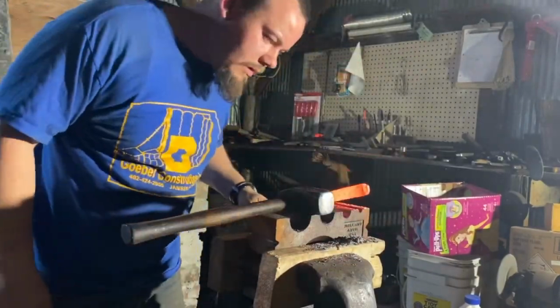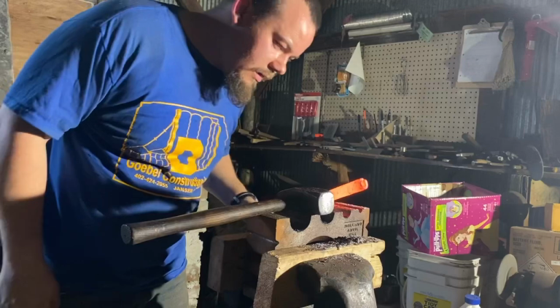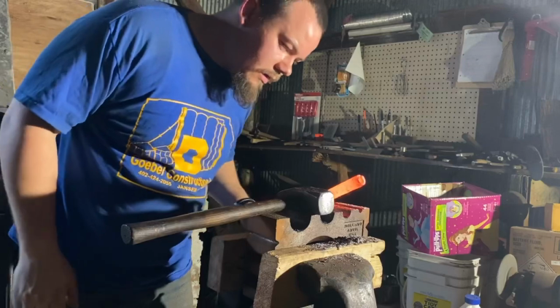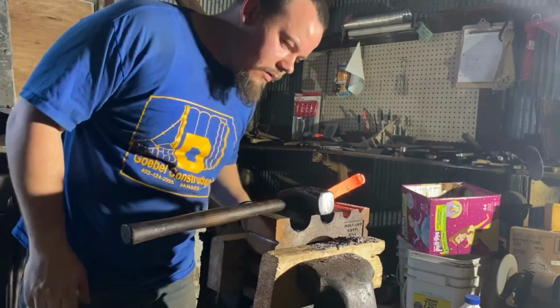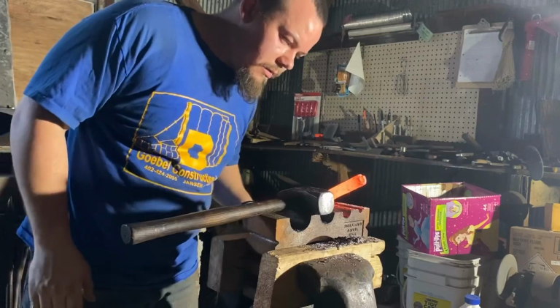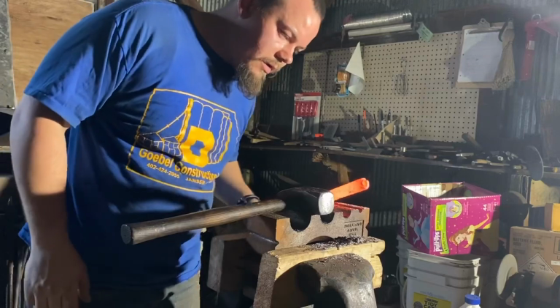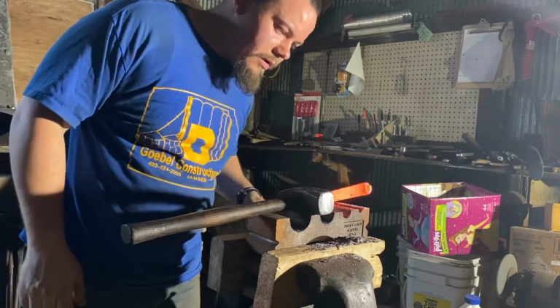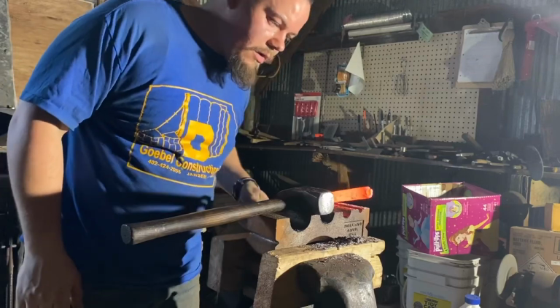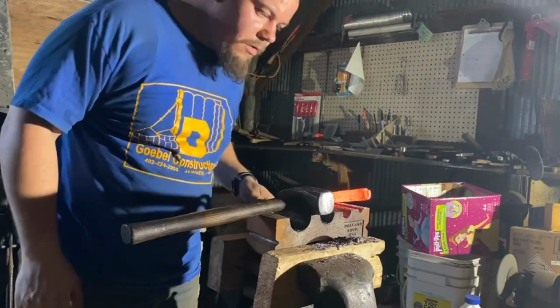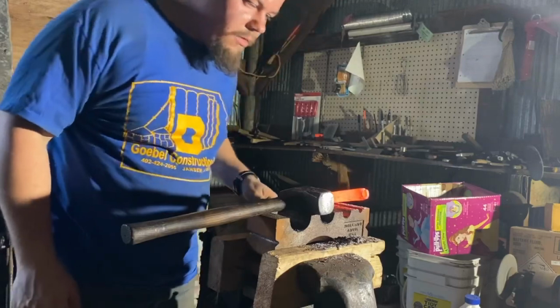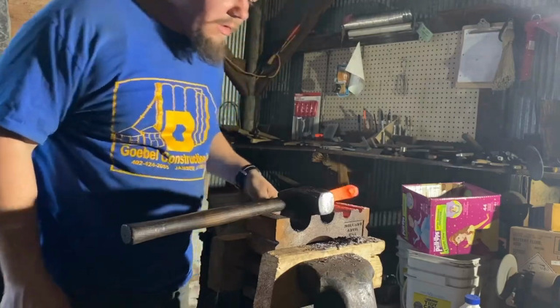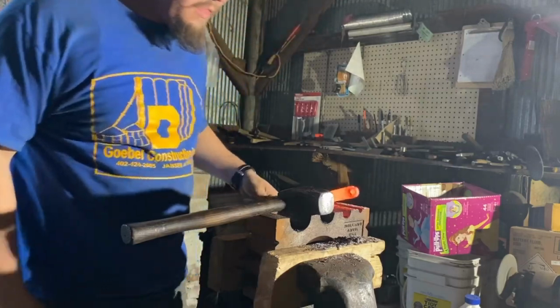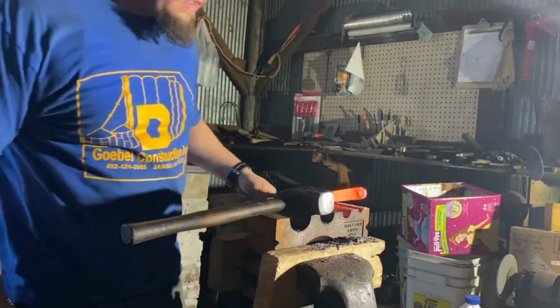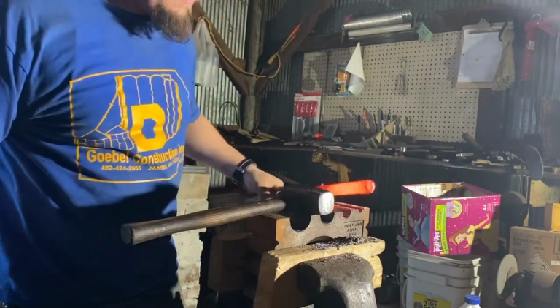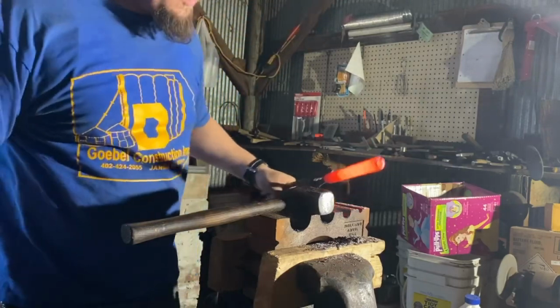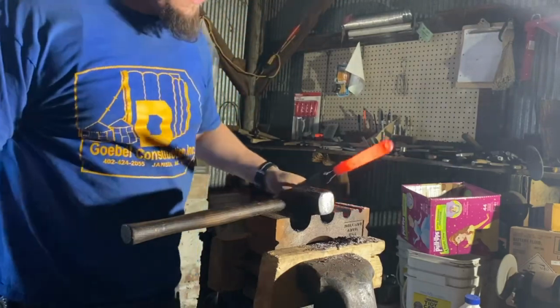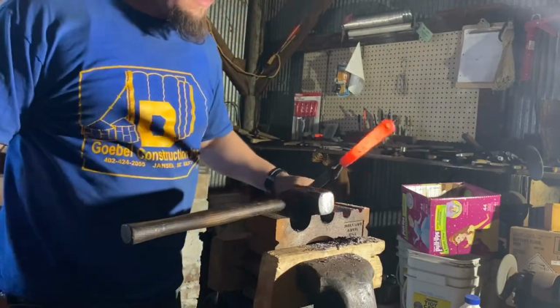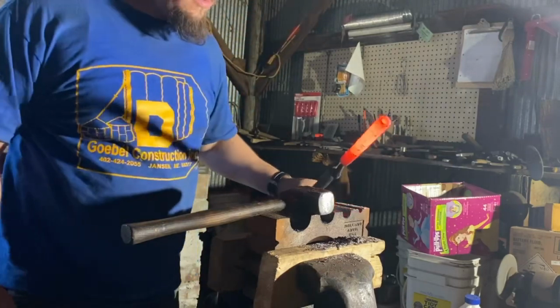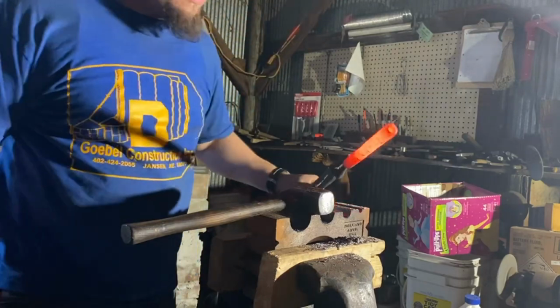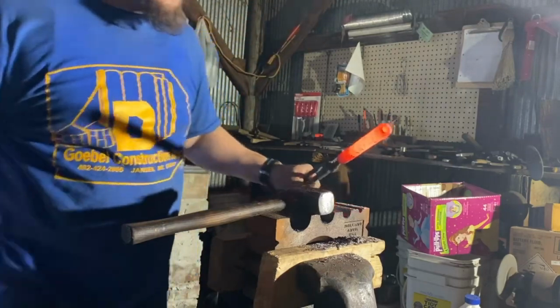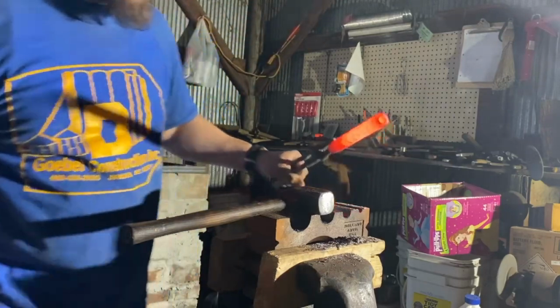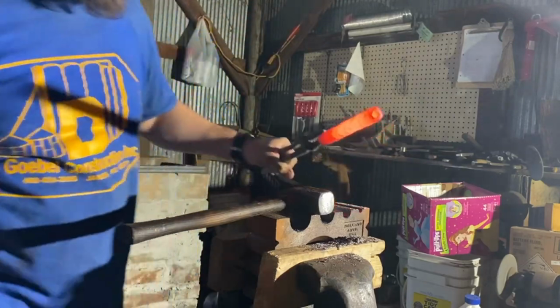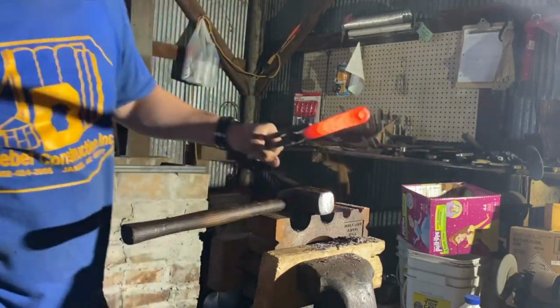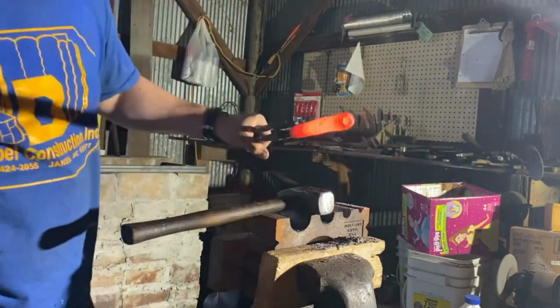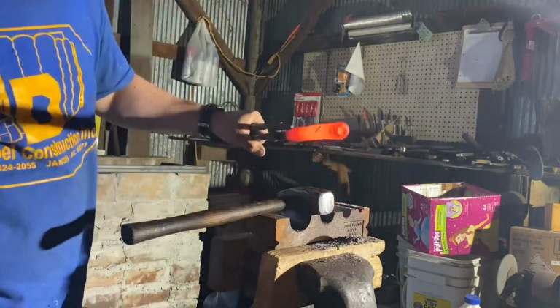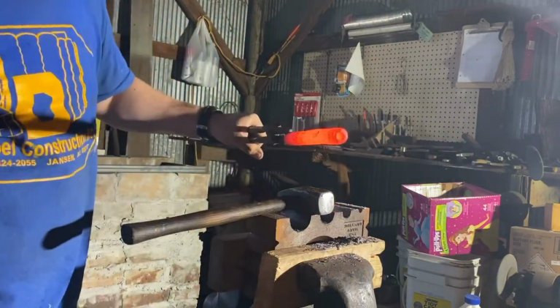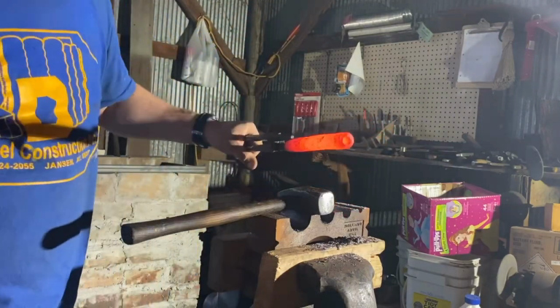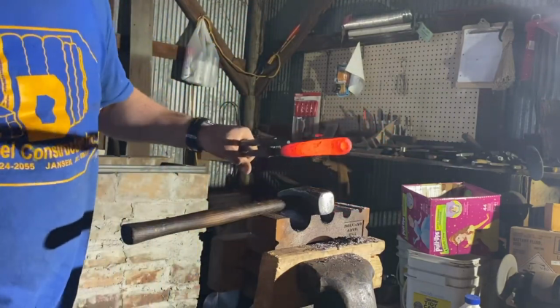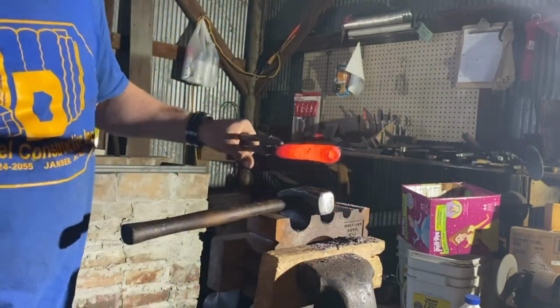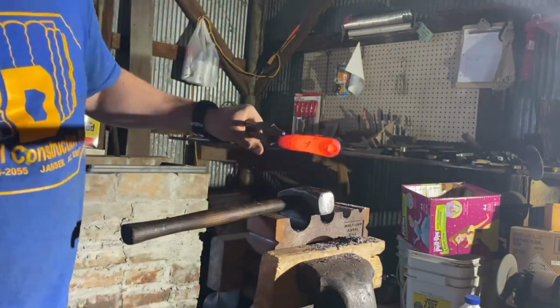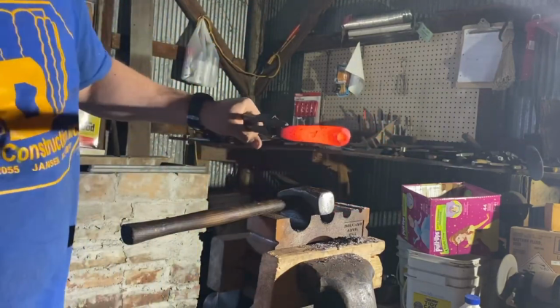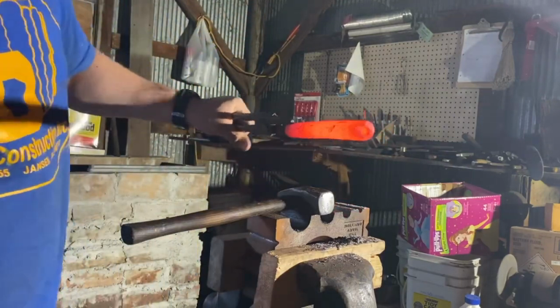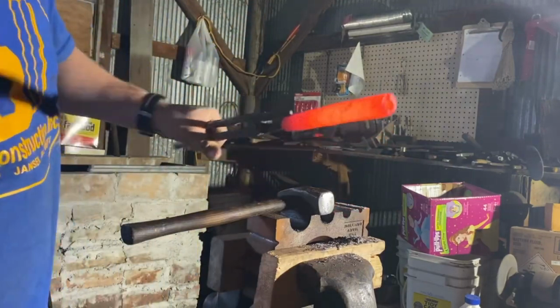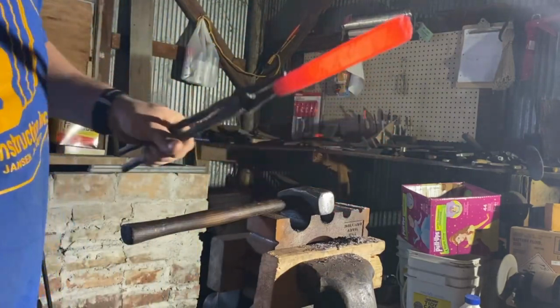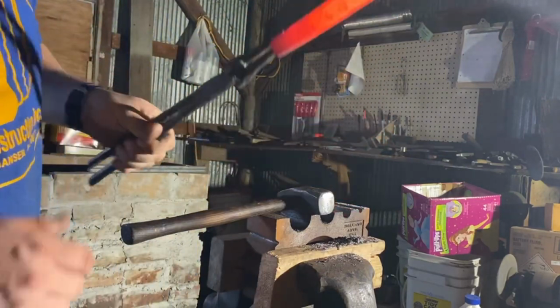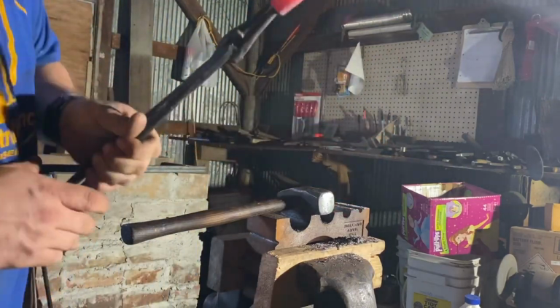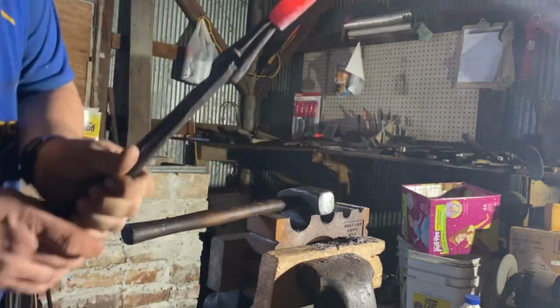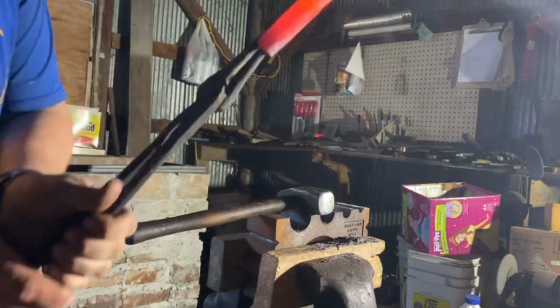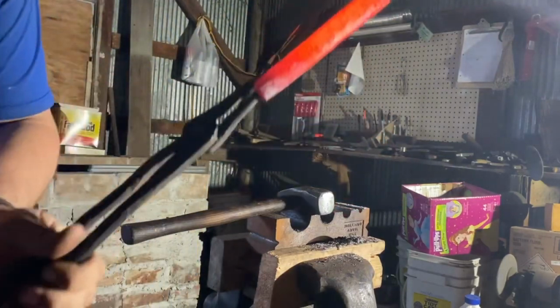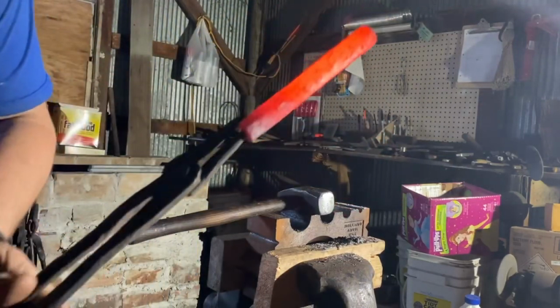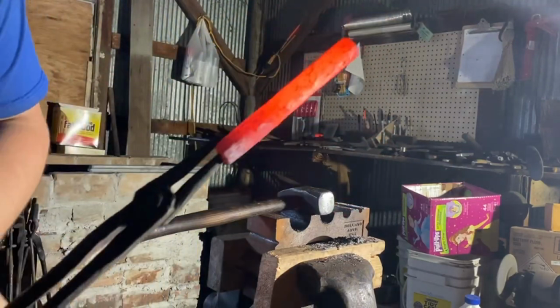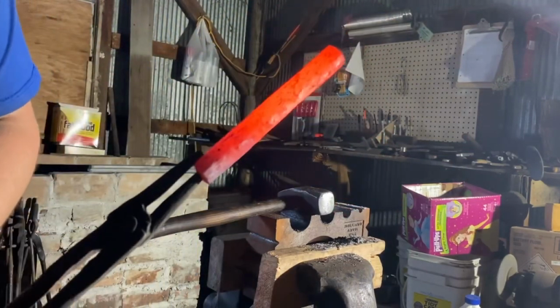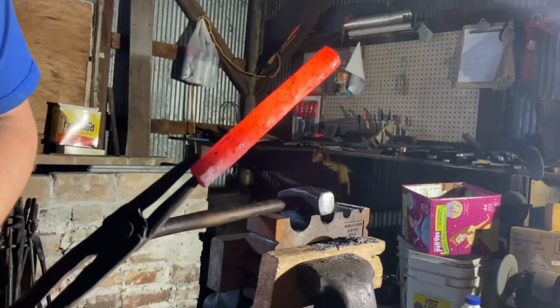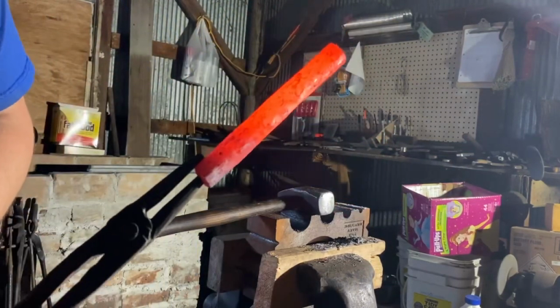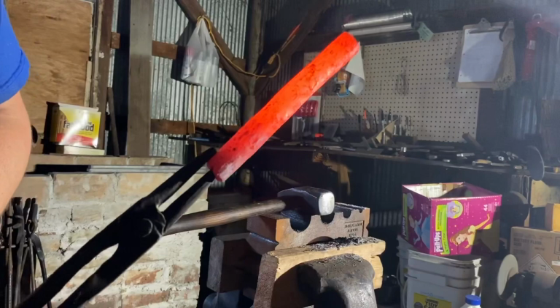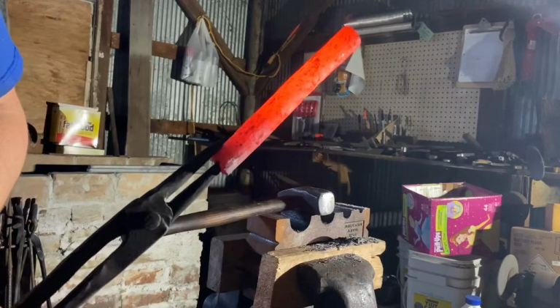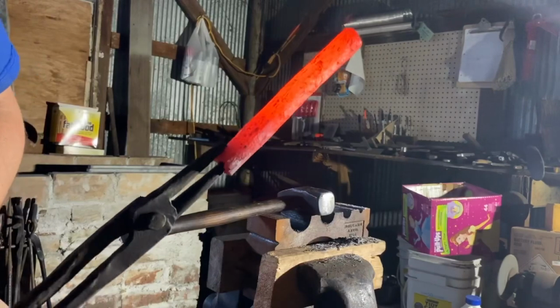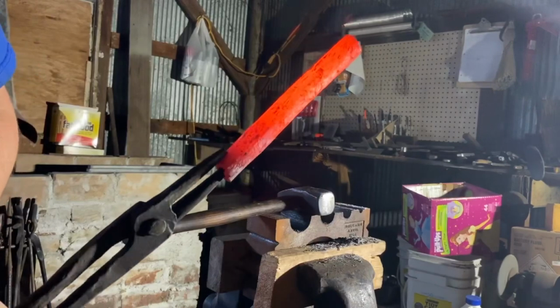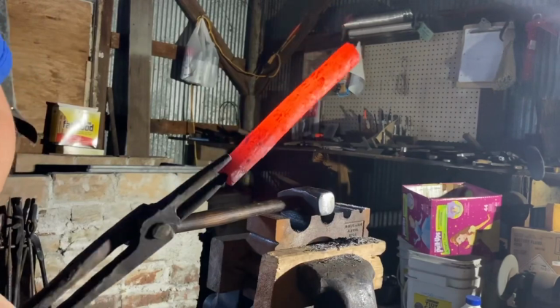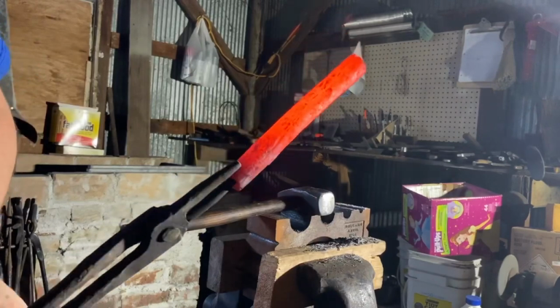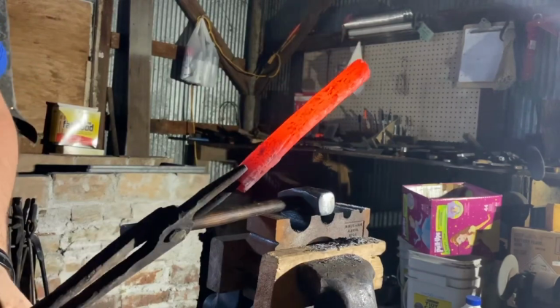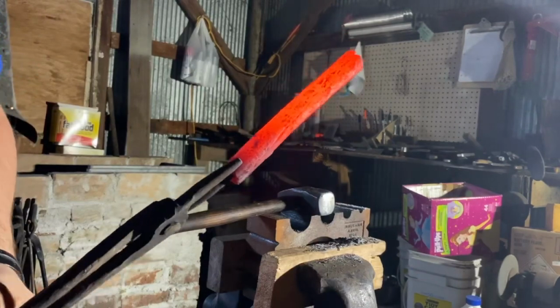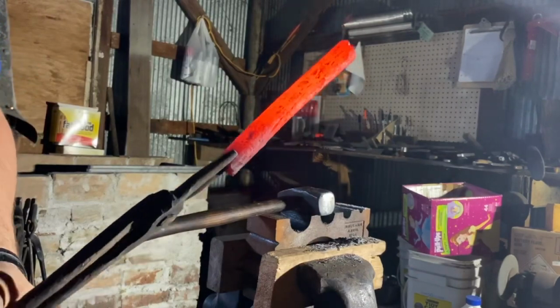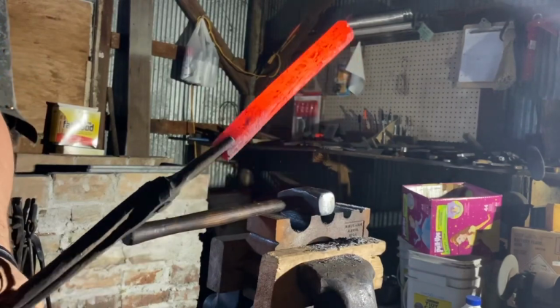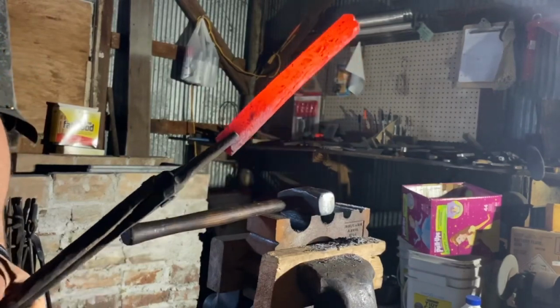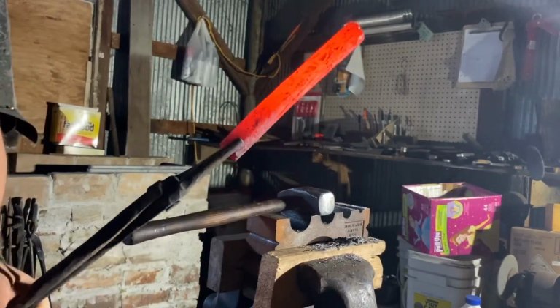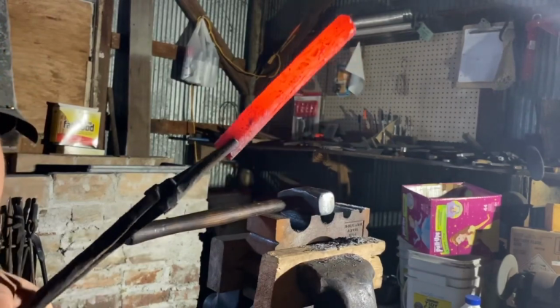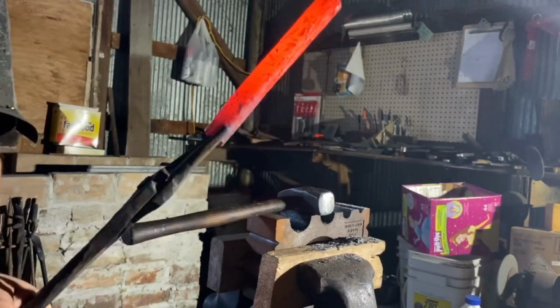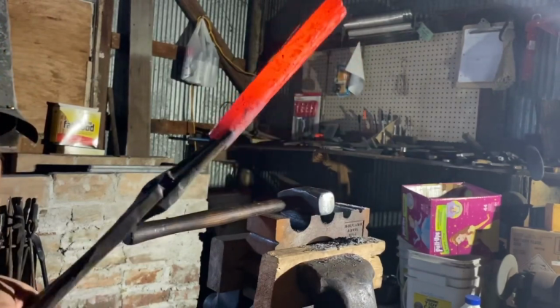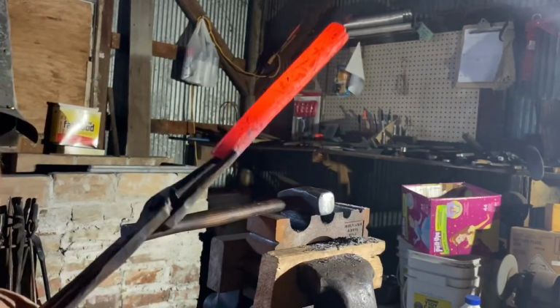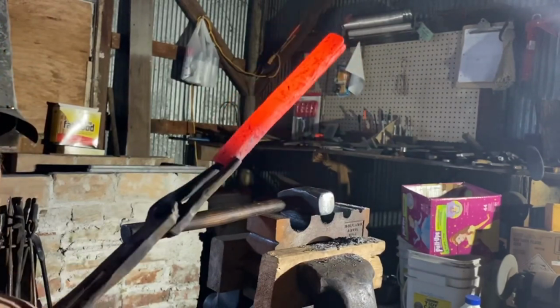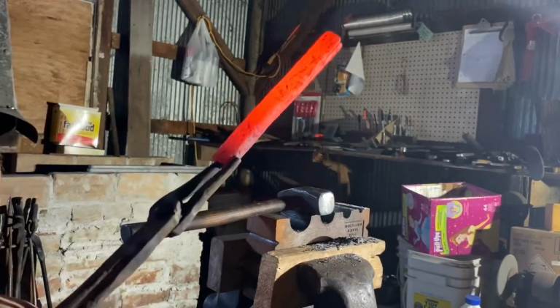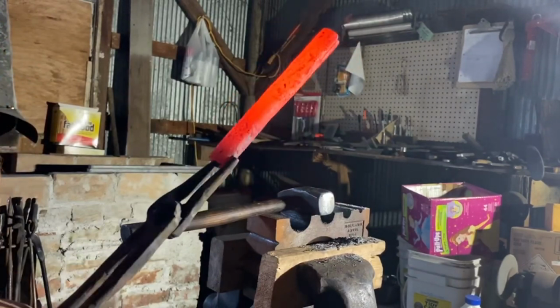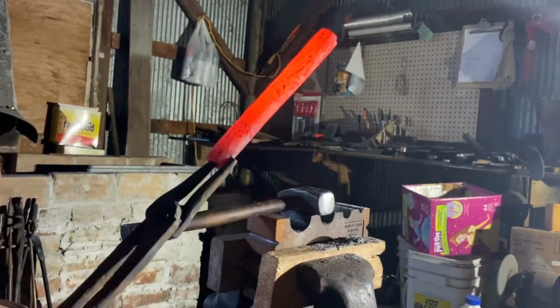There we go — I think I'm going to call it there. Next we'll take it to the anvil and straighten it.